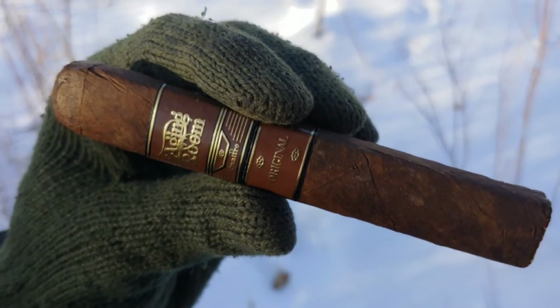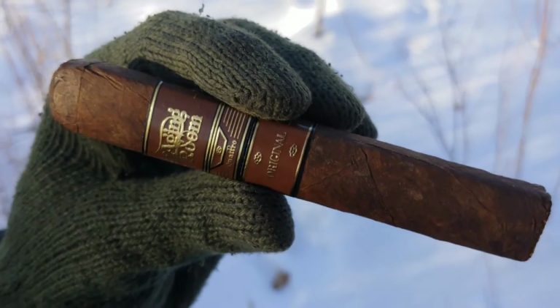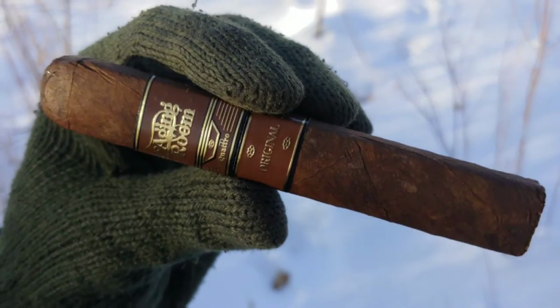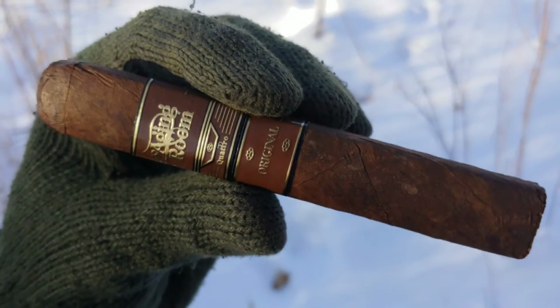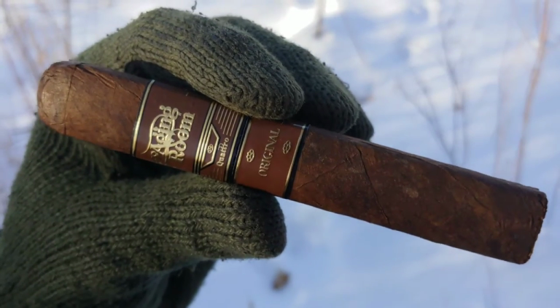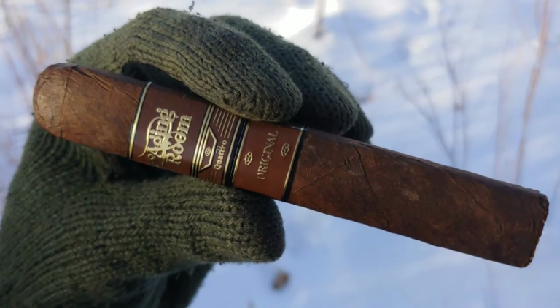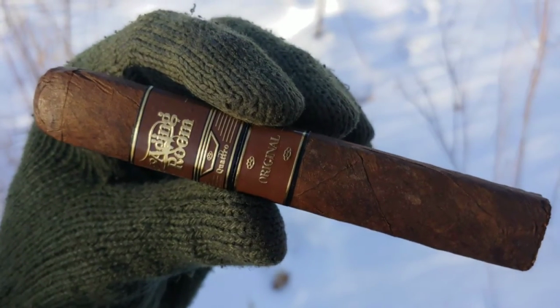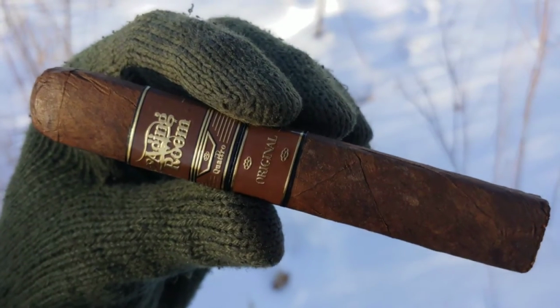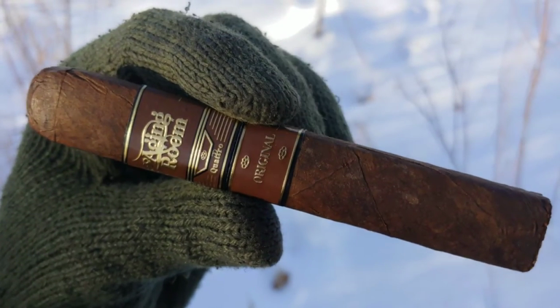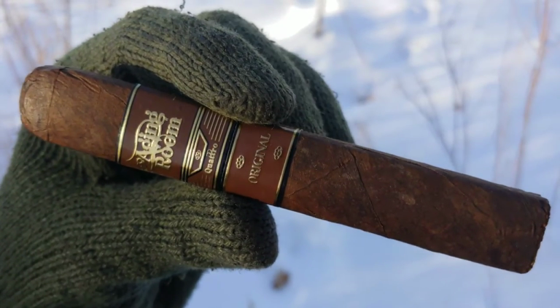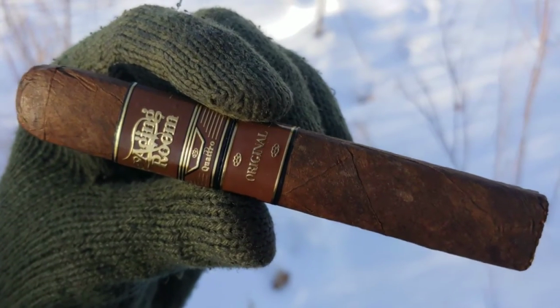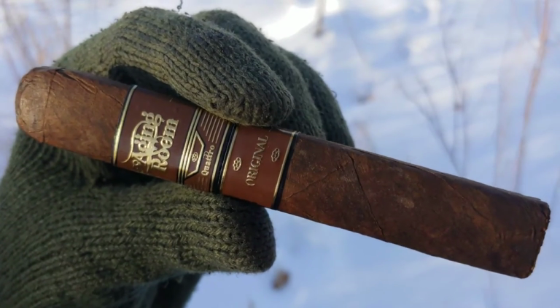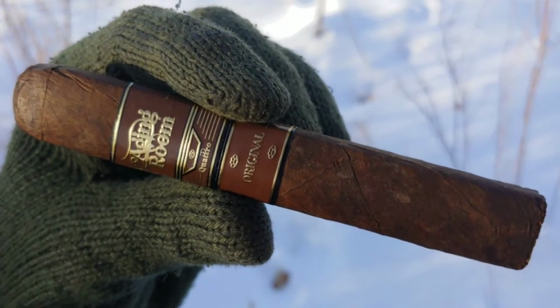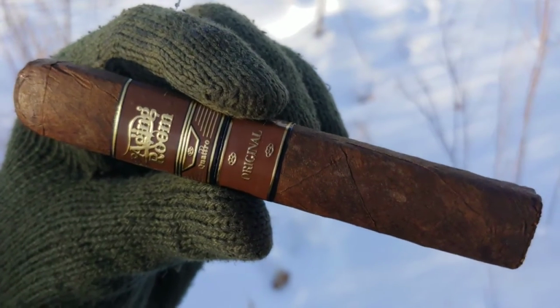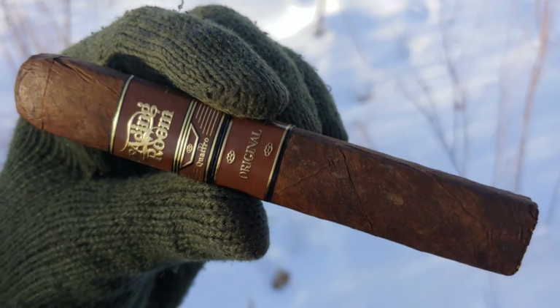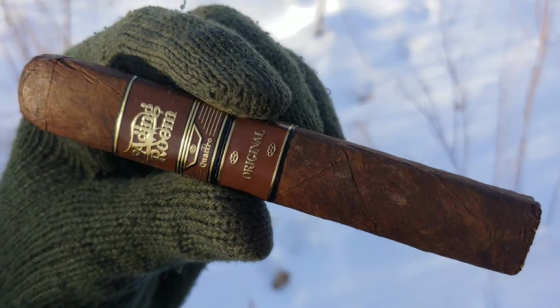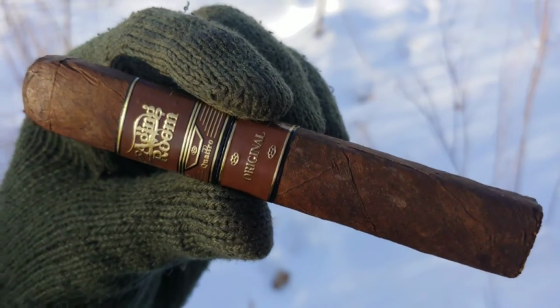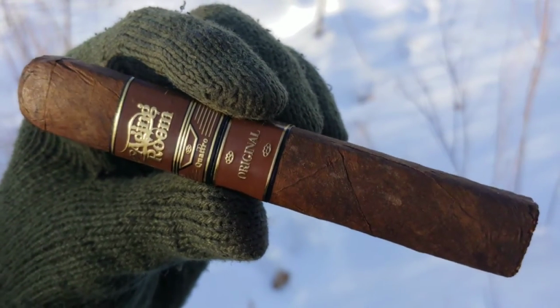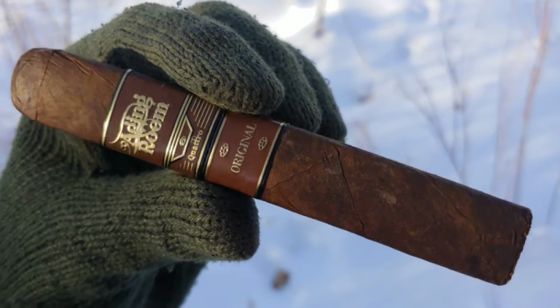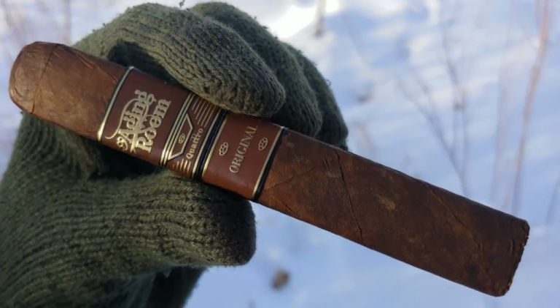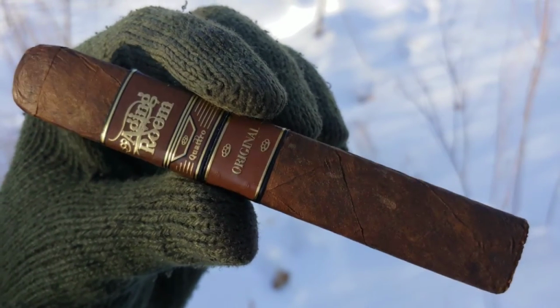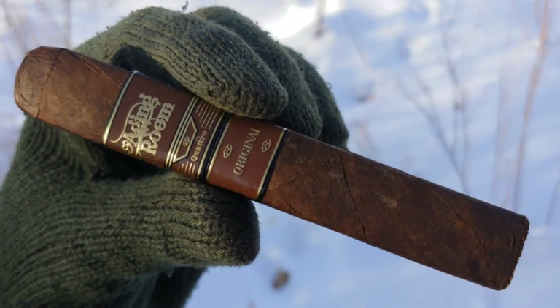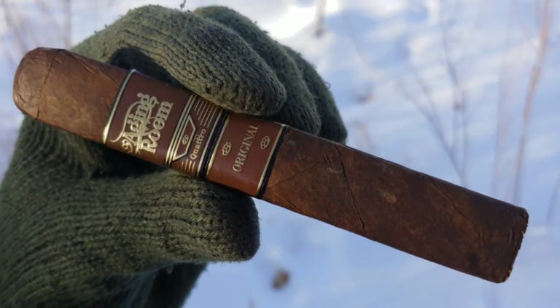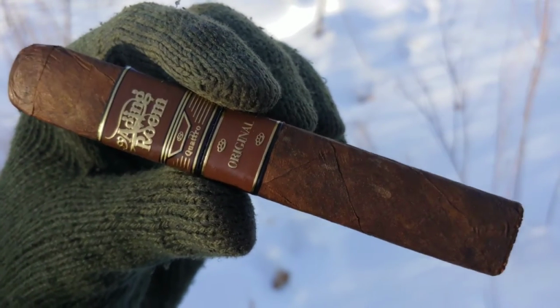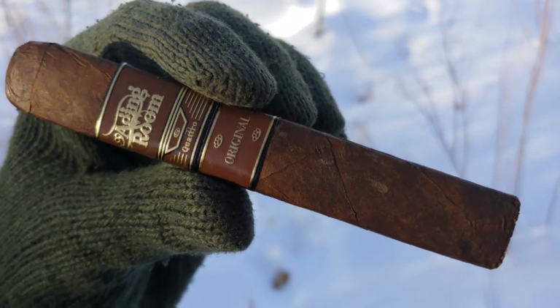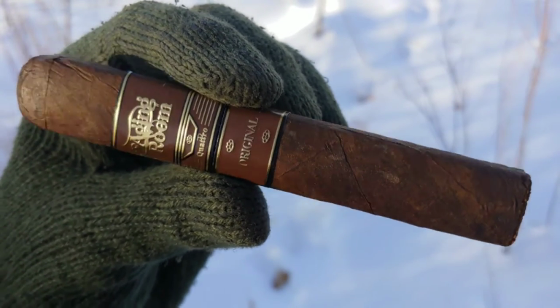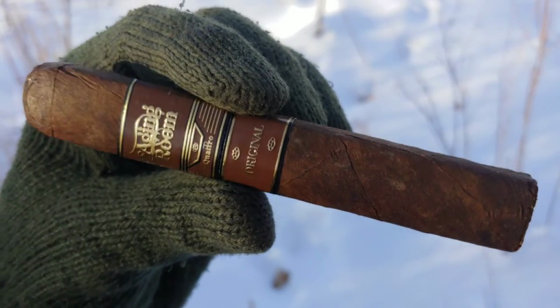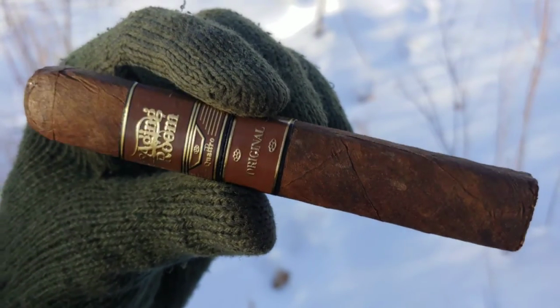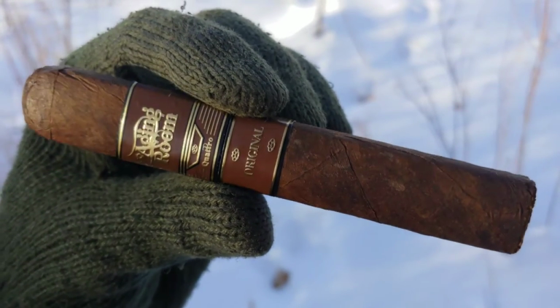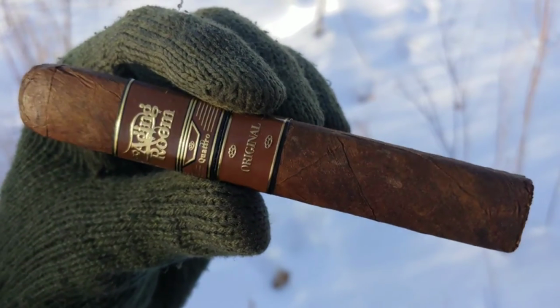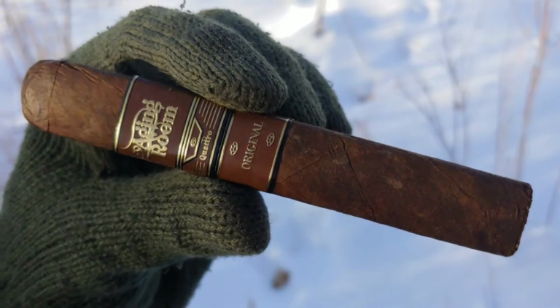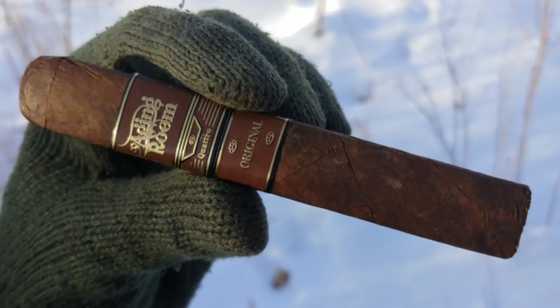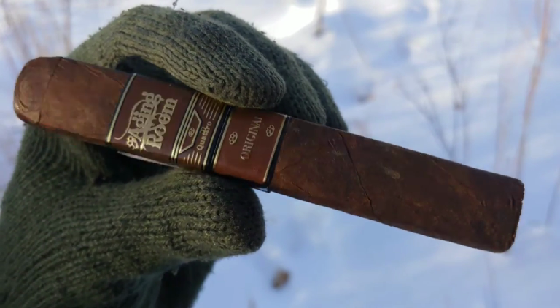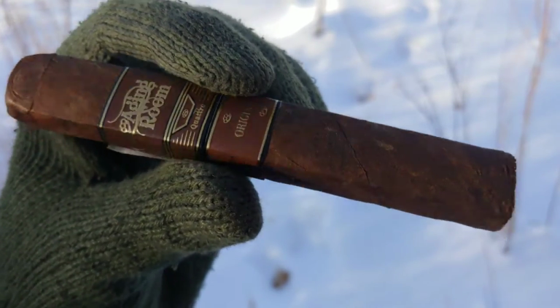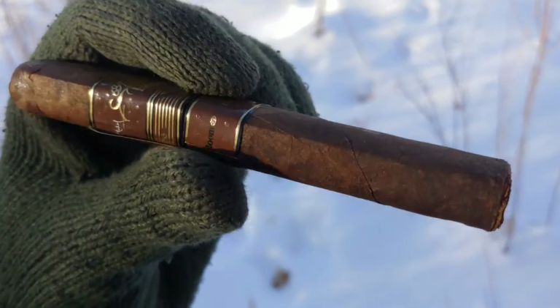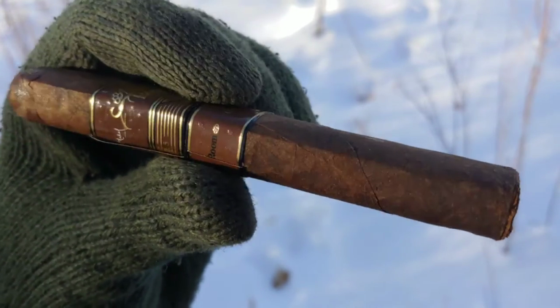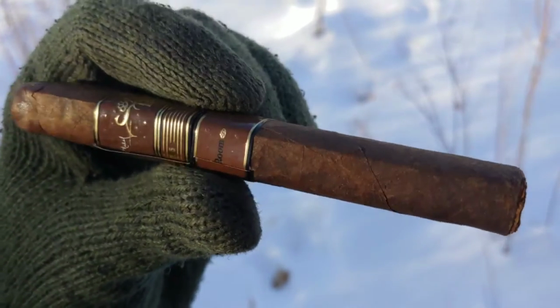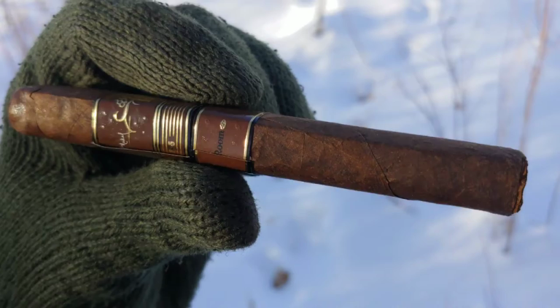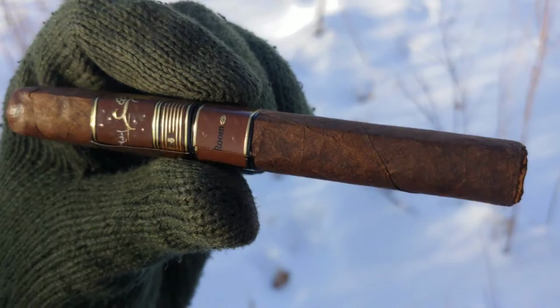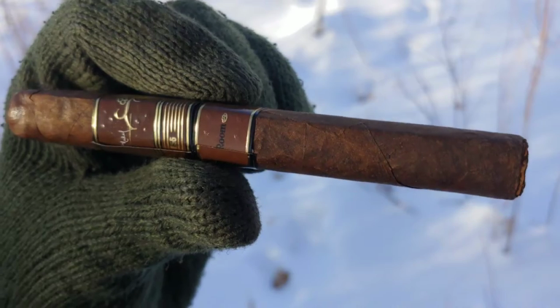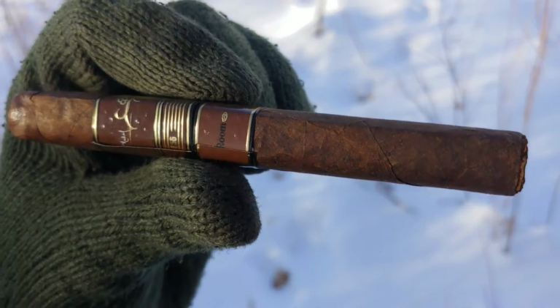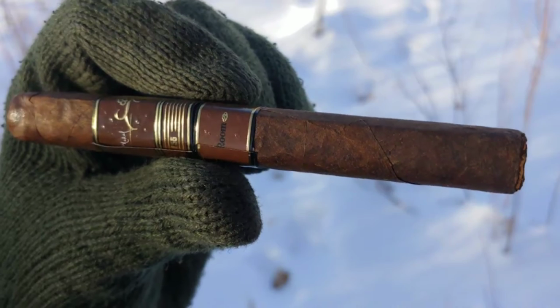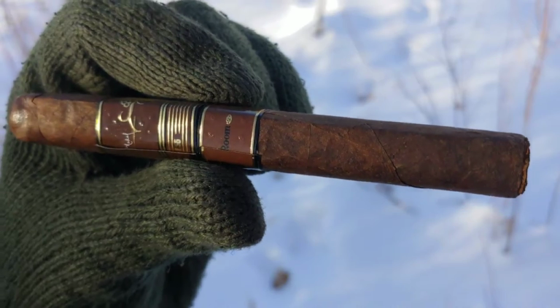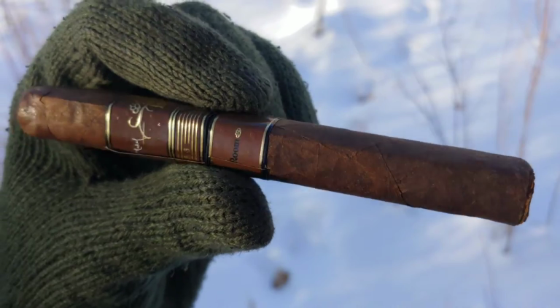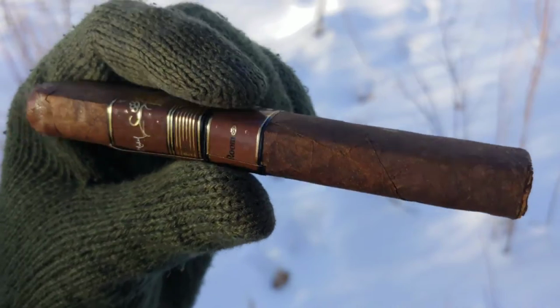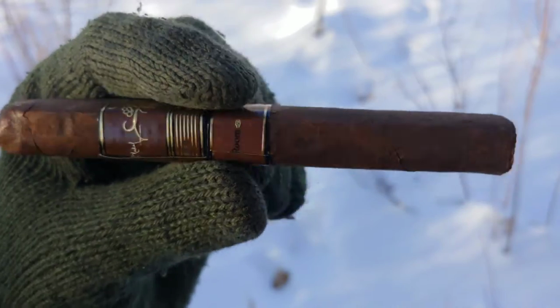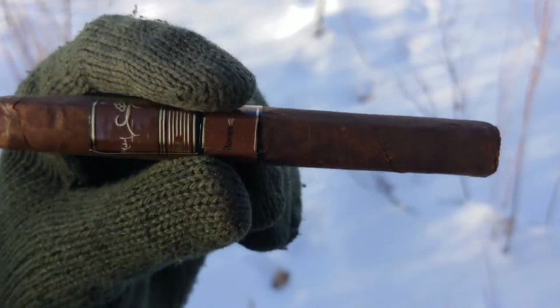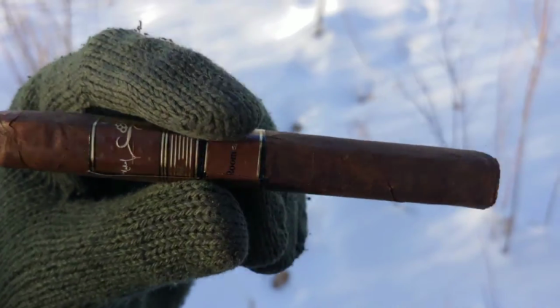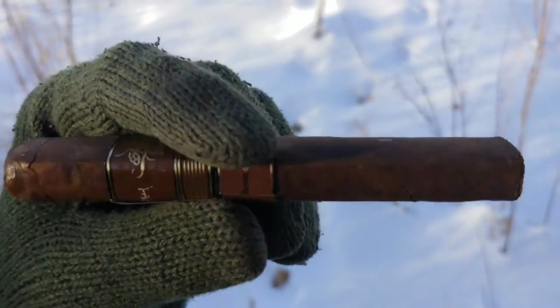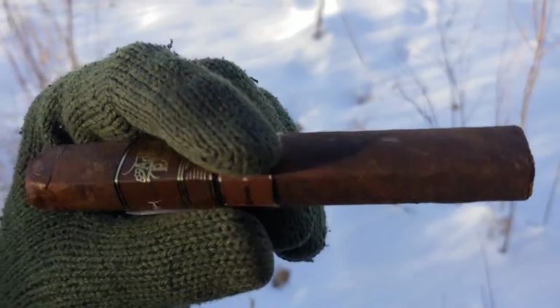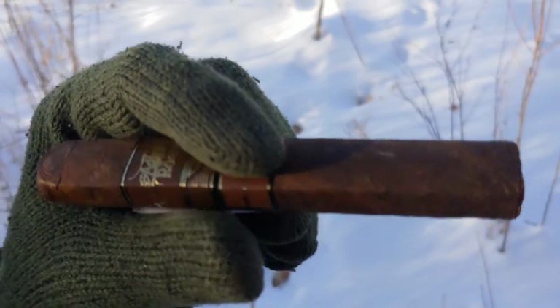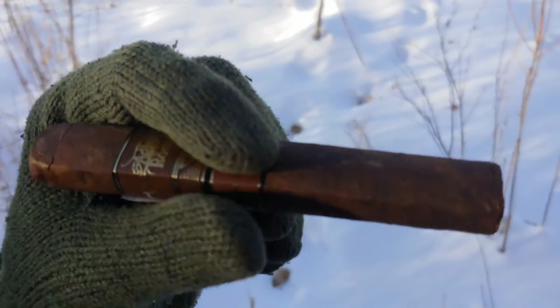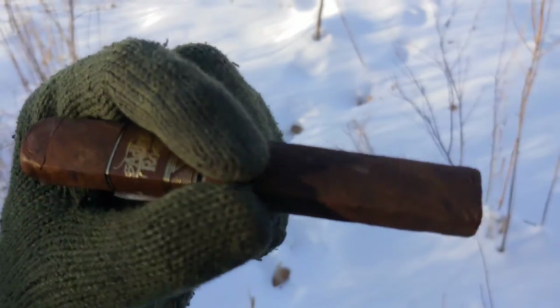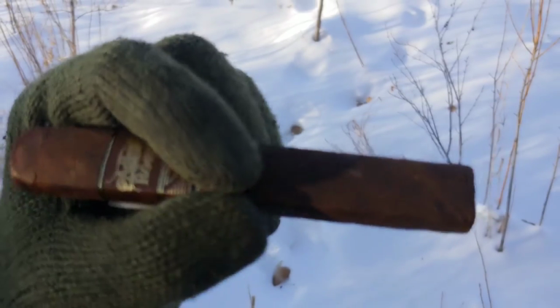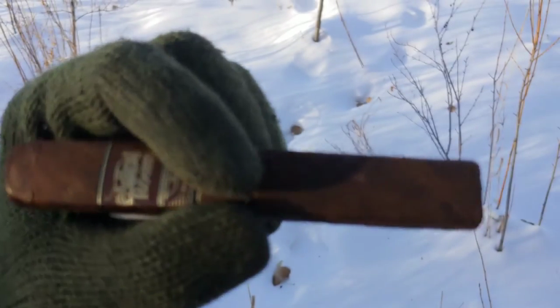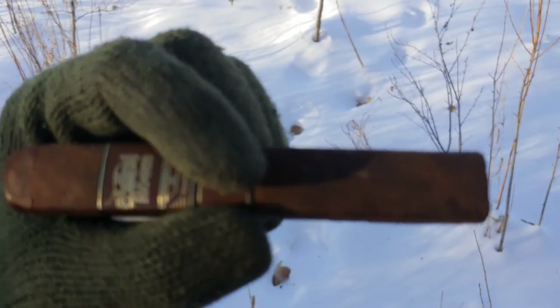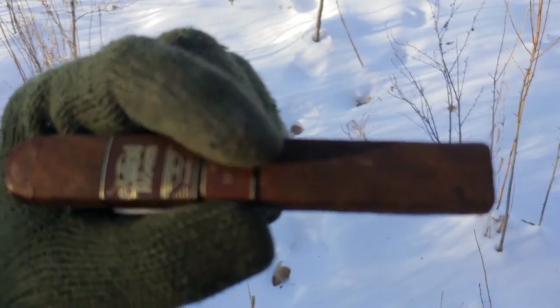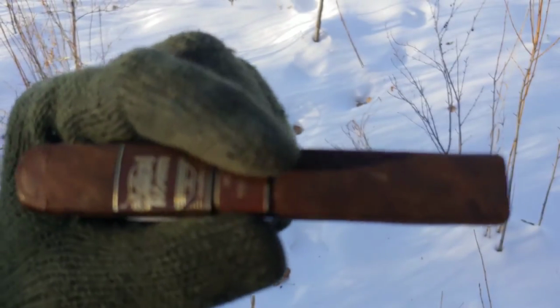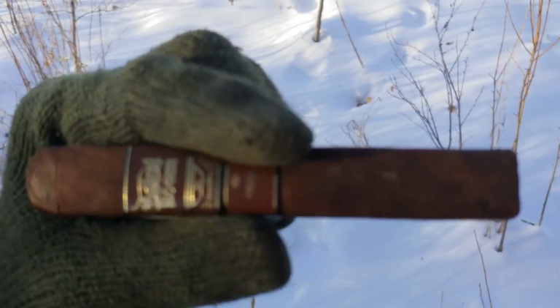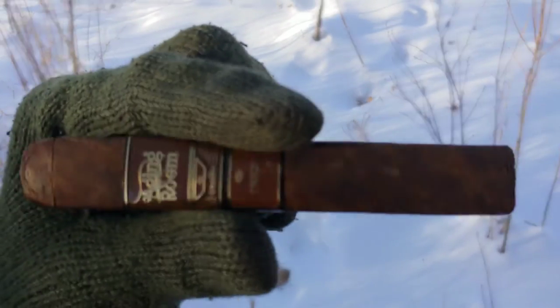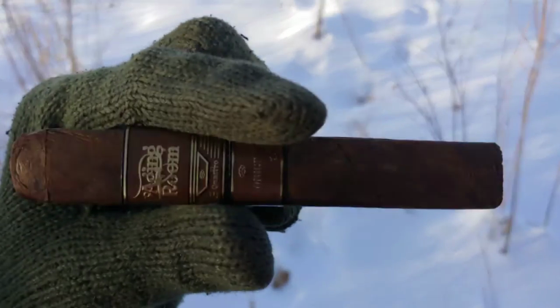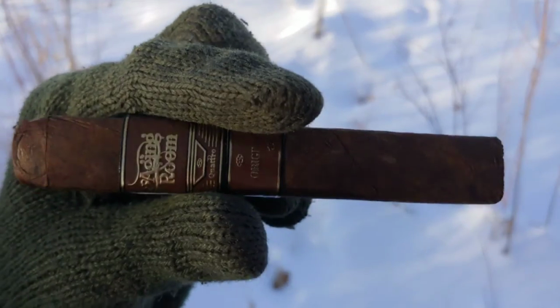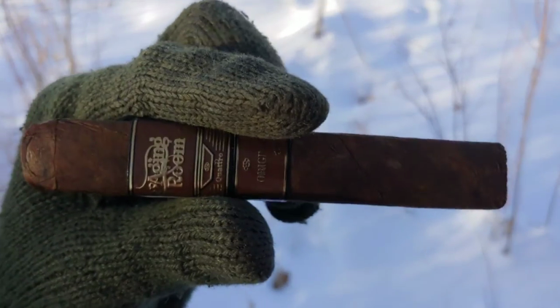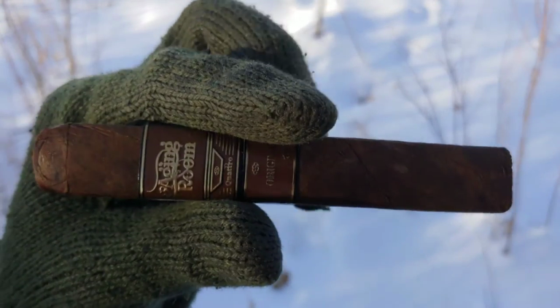Aging Room Quattro F55, En Robusto, Box Press. Hey everybody, I'm AbelKey, and this is Cigar Vlog.